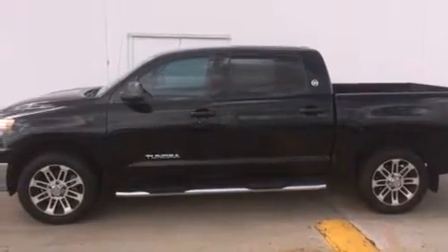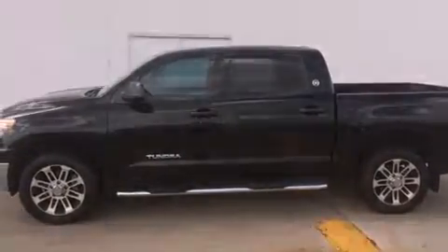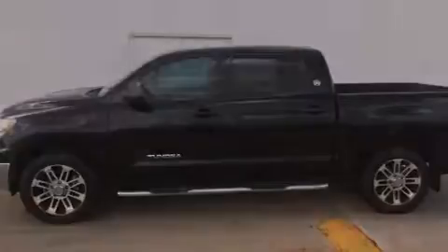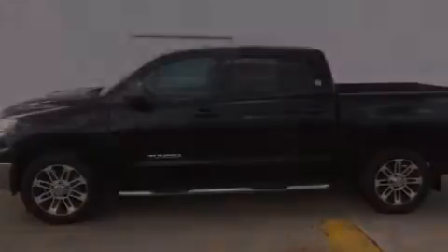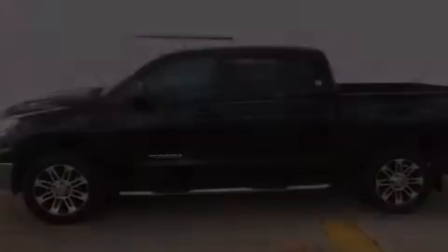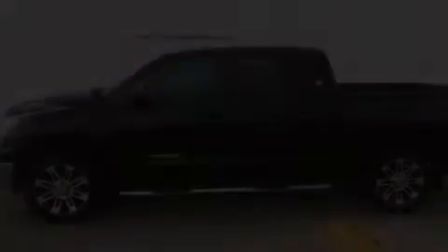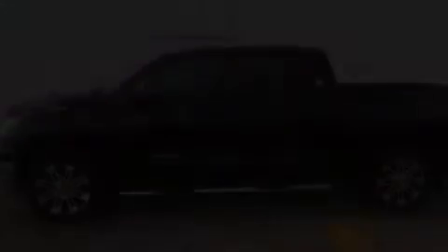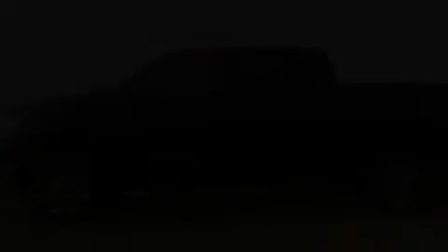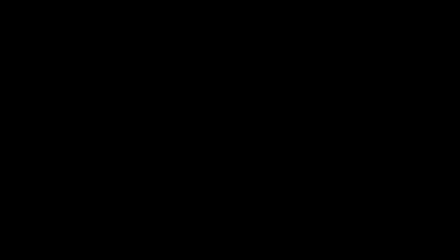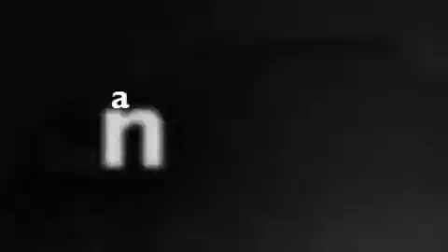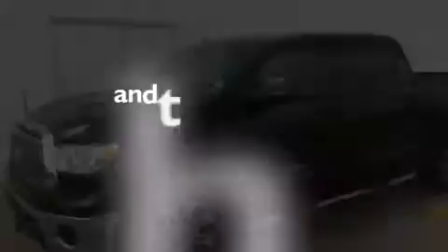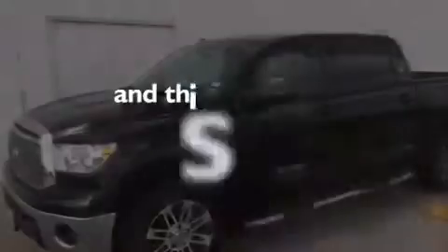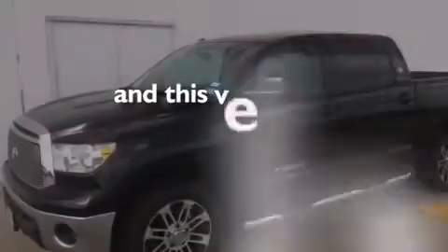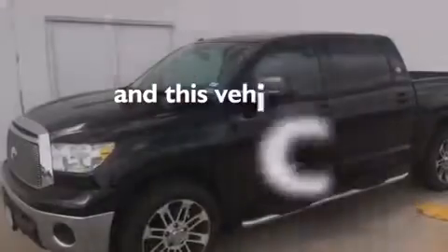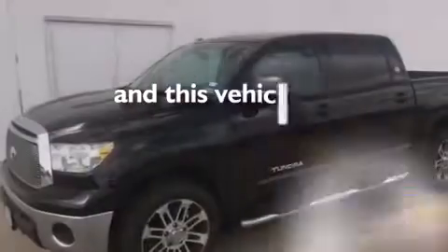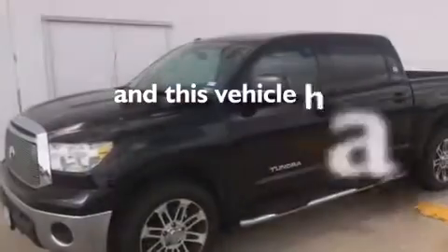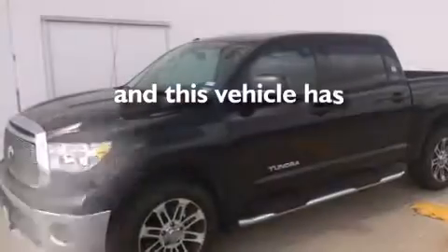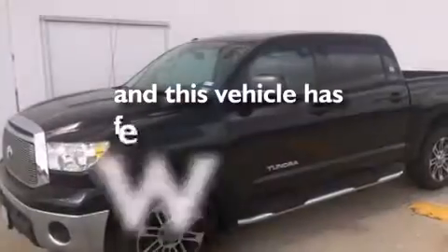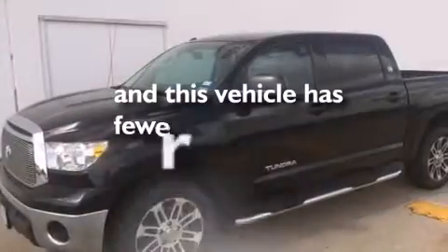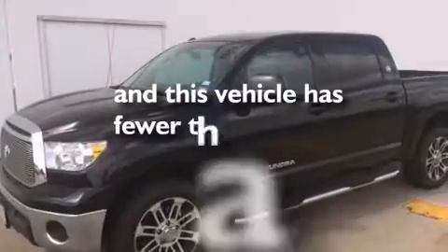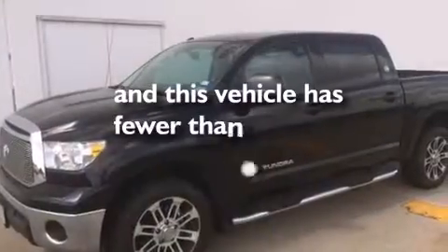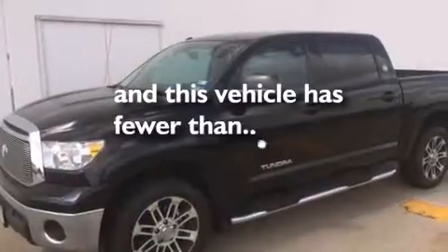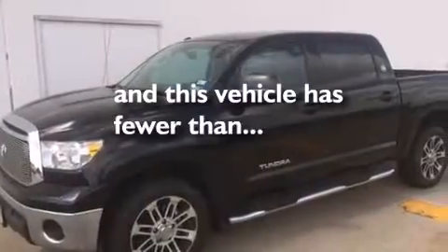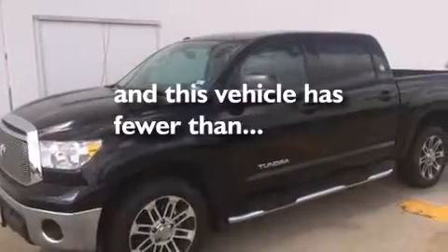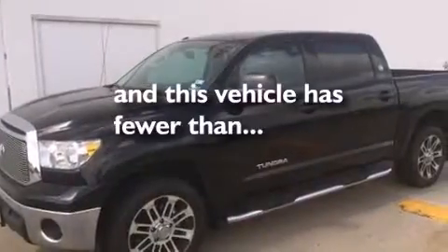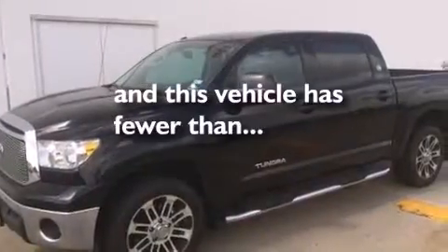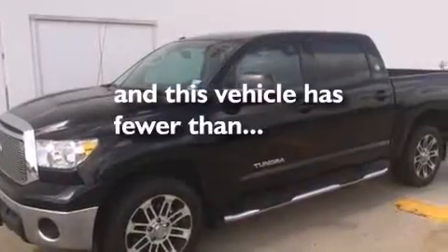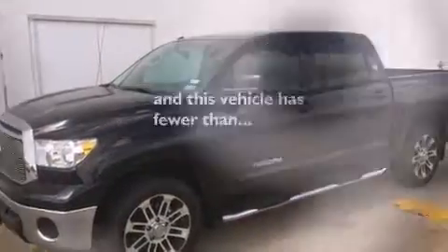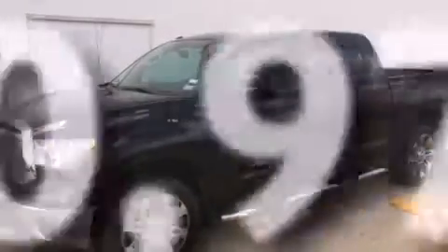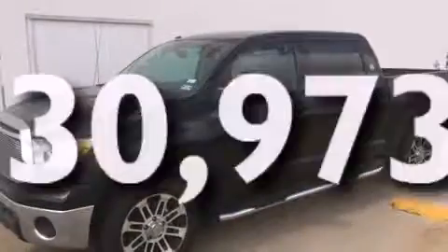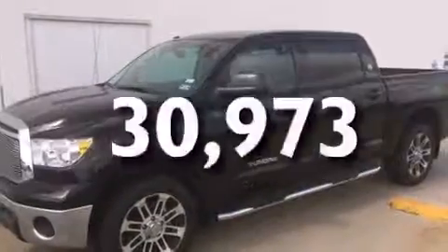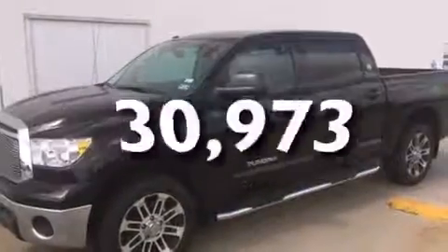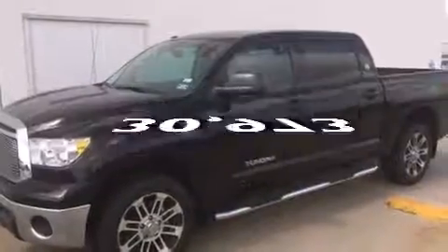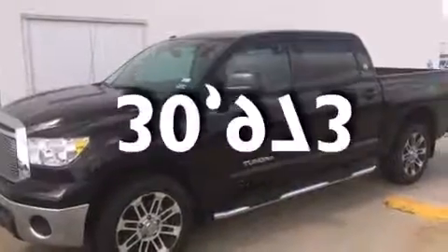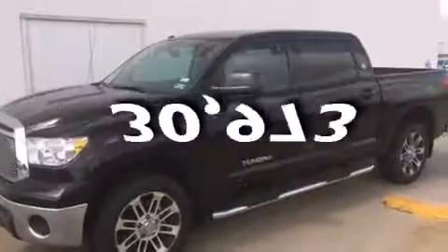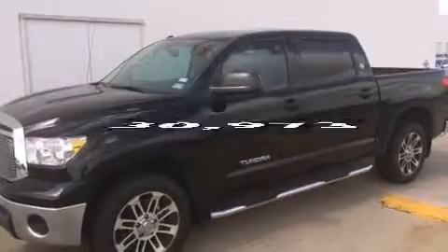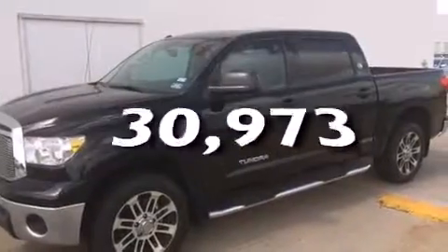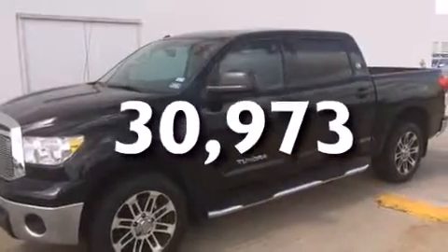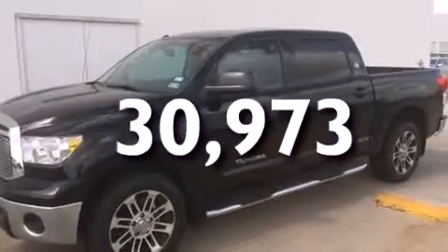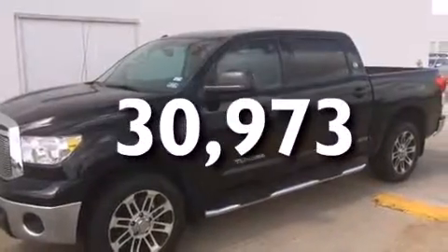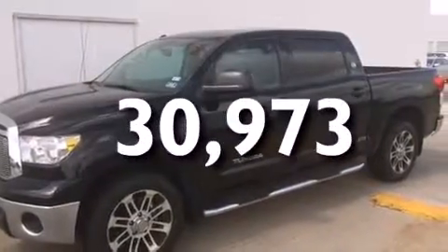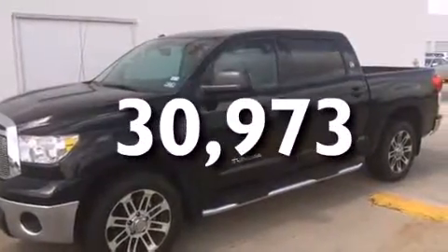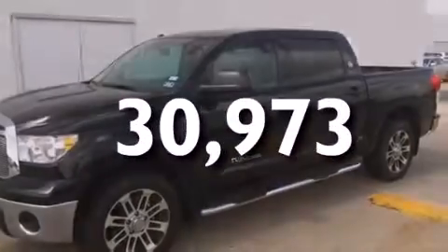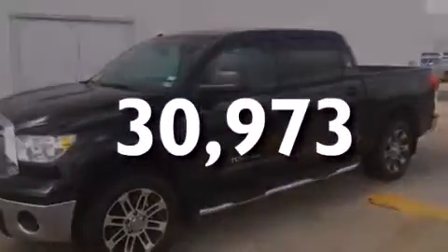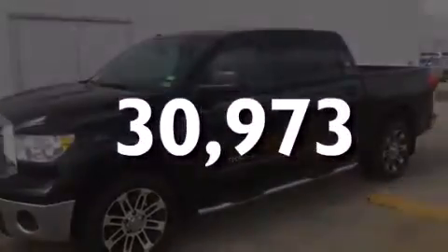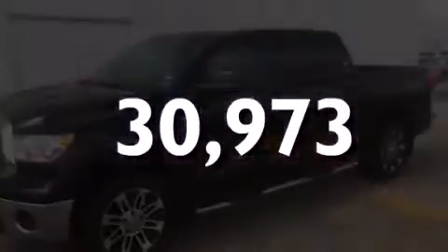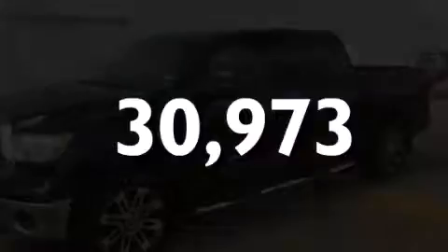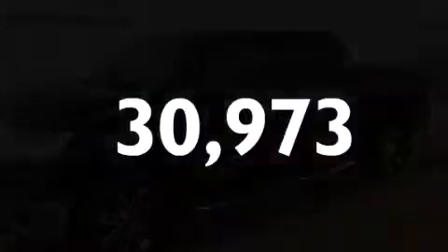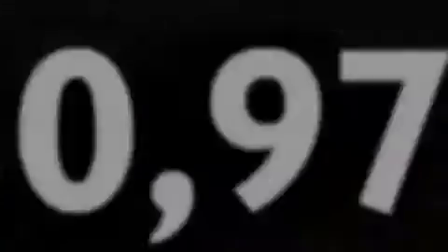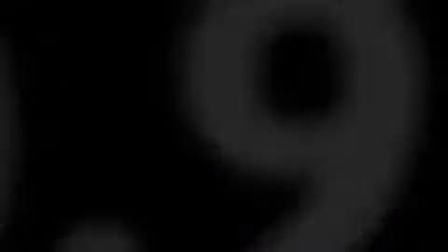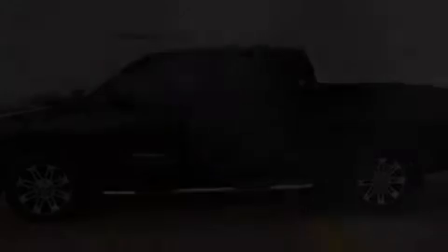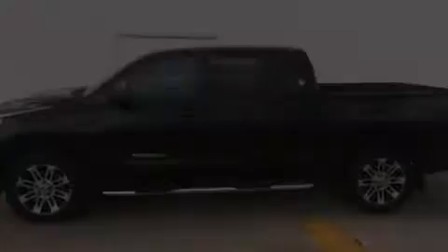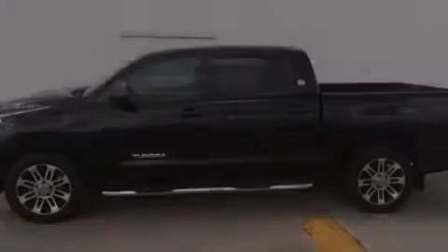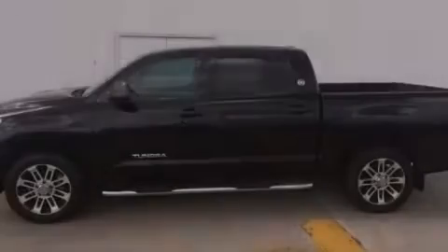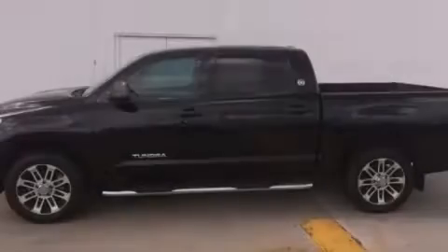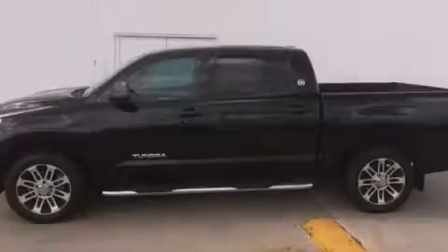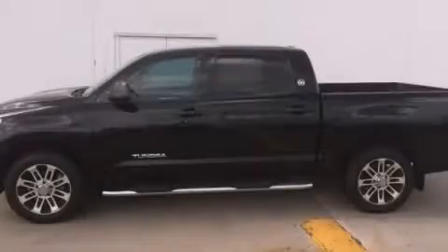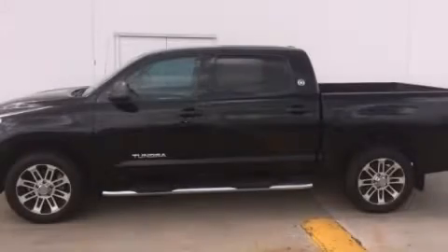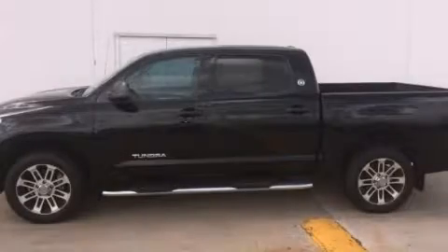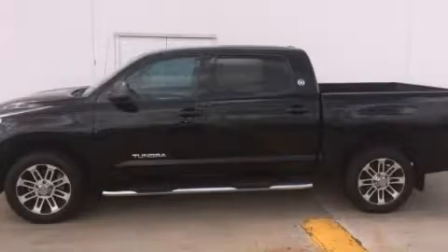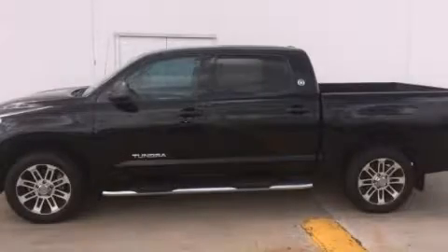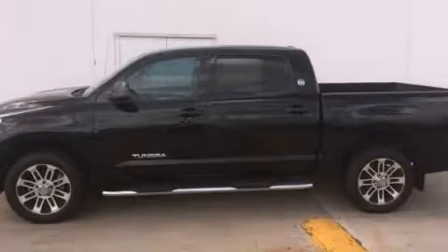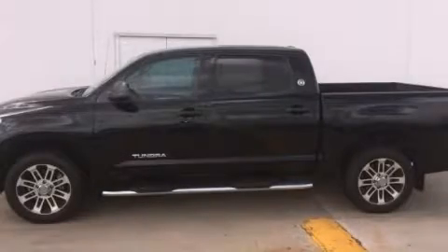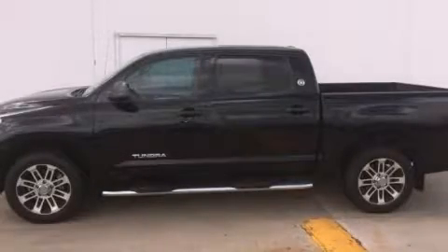This vehicle has less than 31,000 miles. Call or visit us right now and arrange your test drive today.